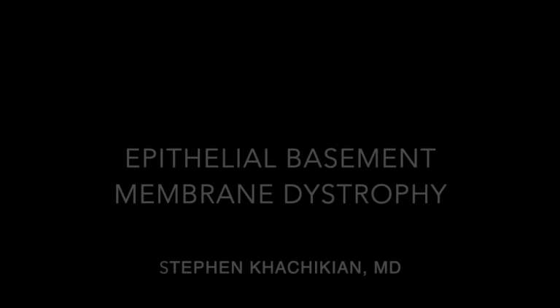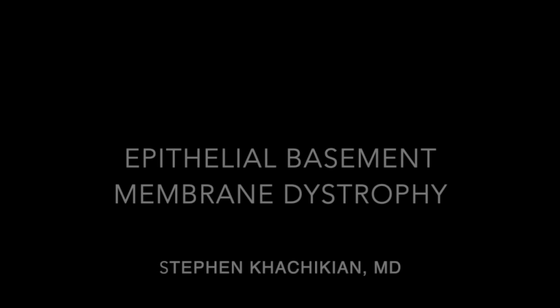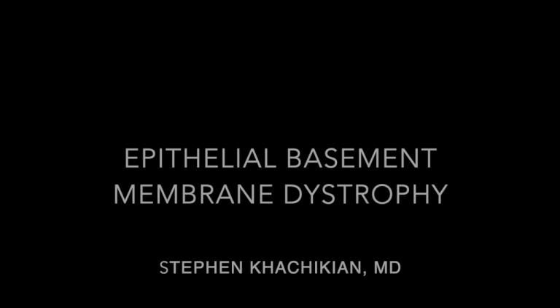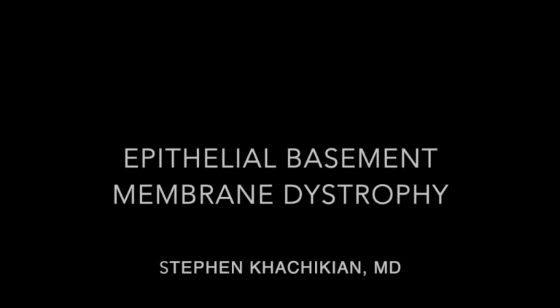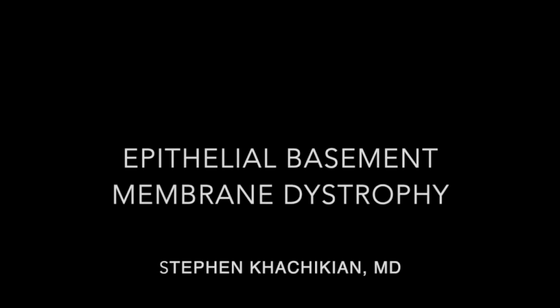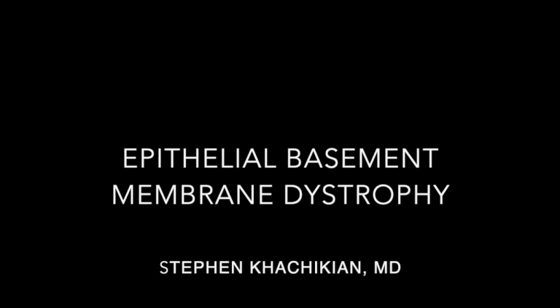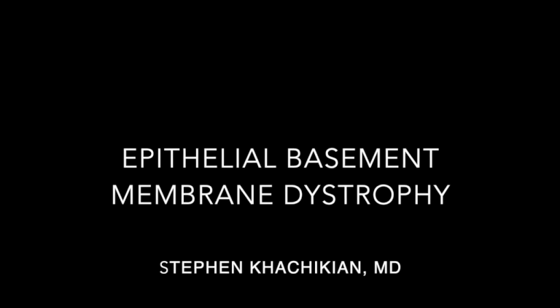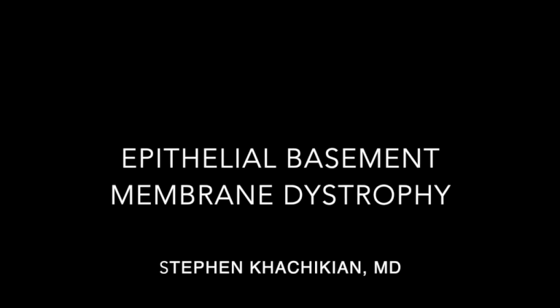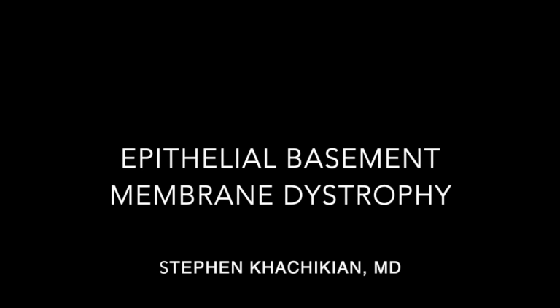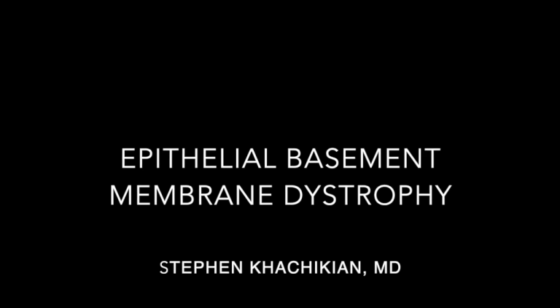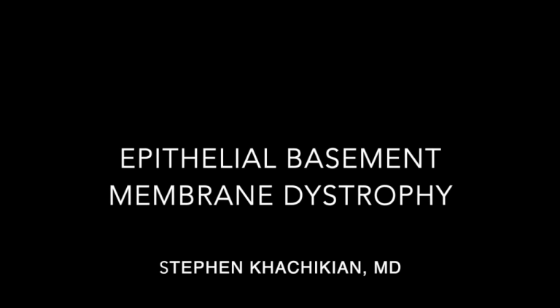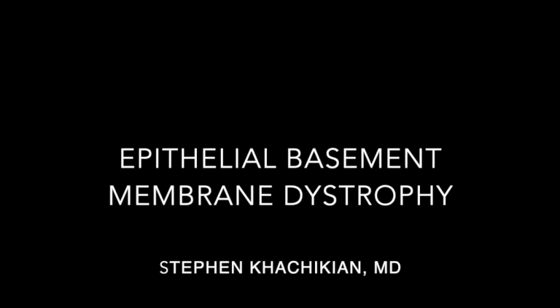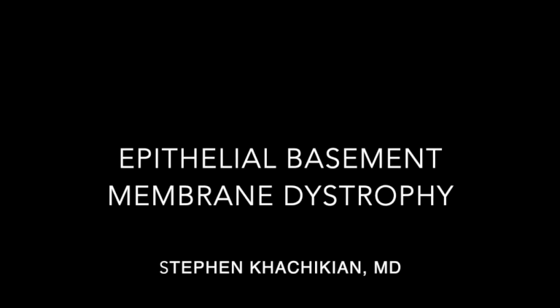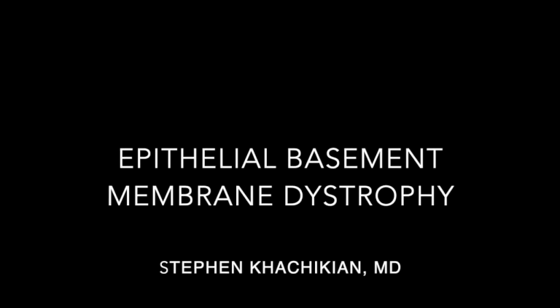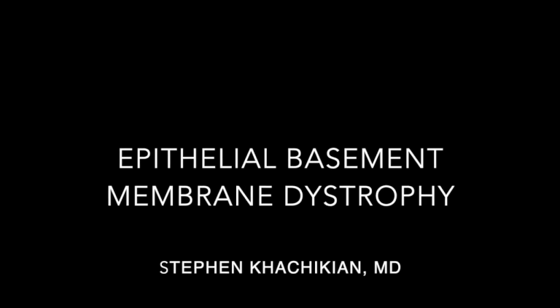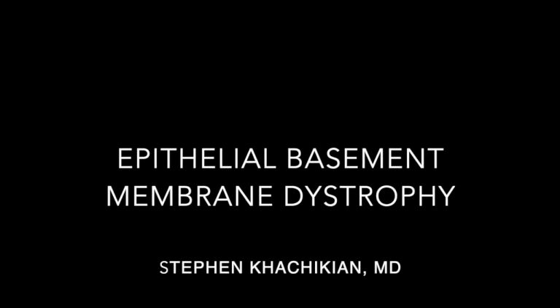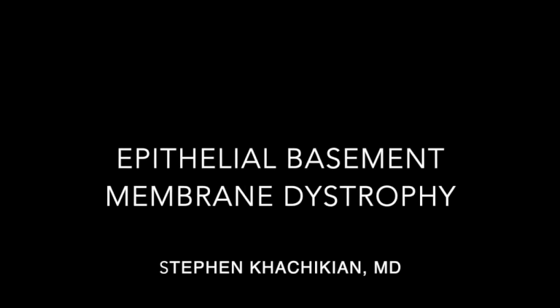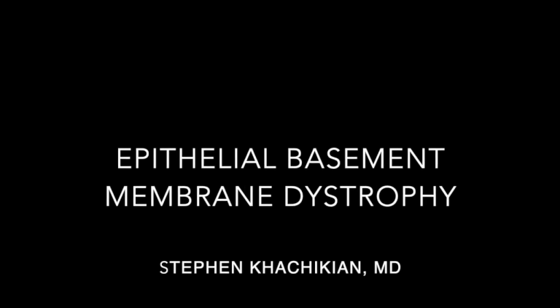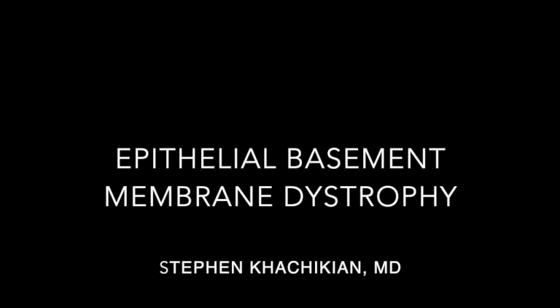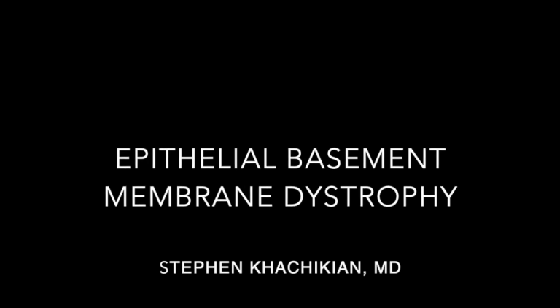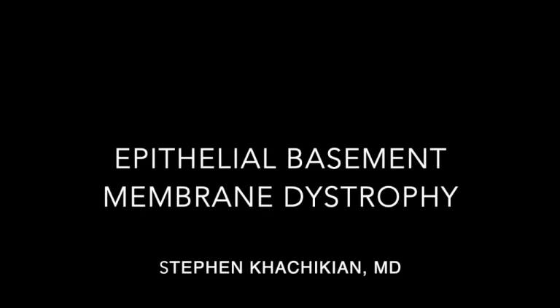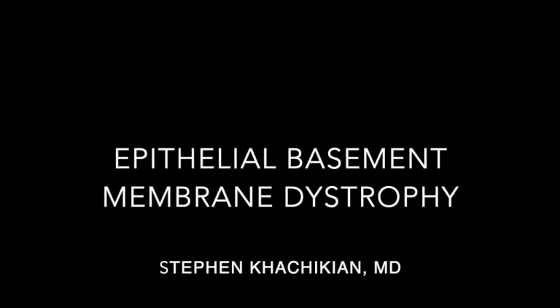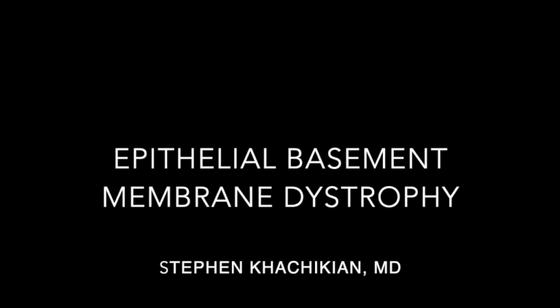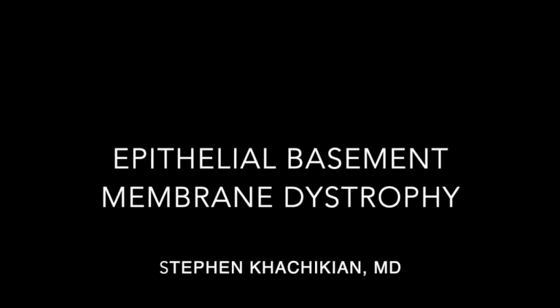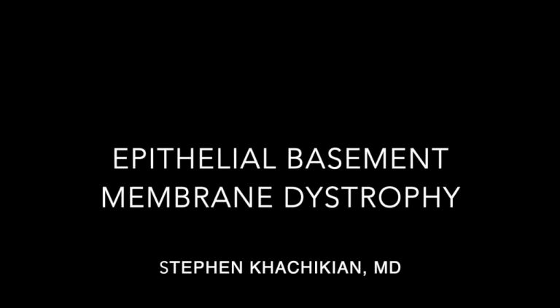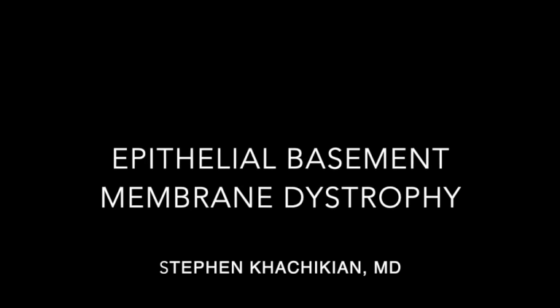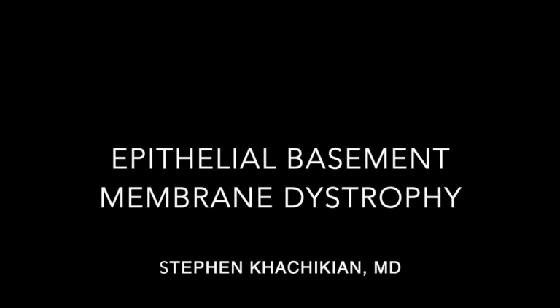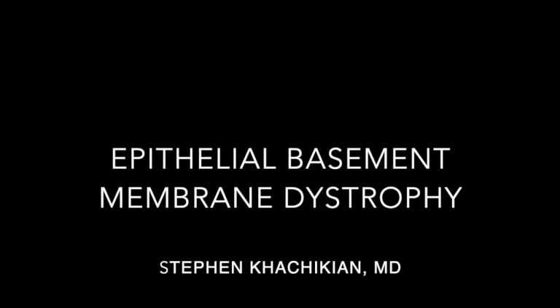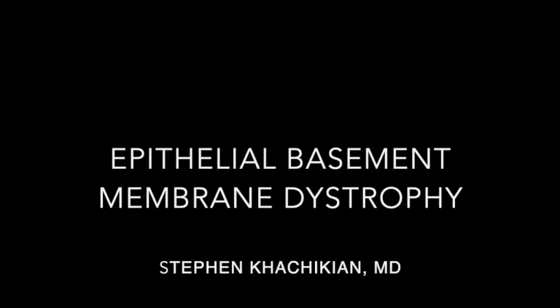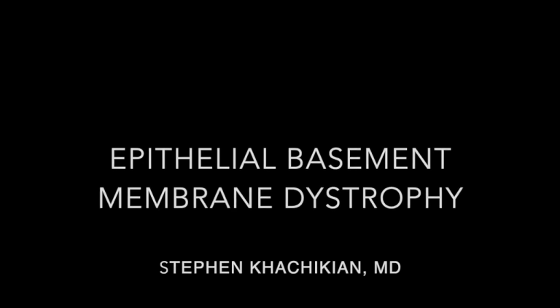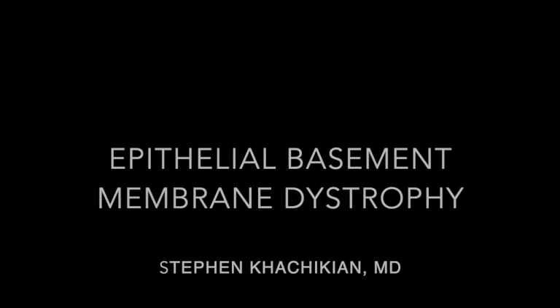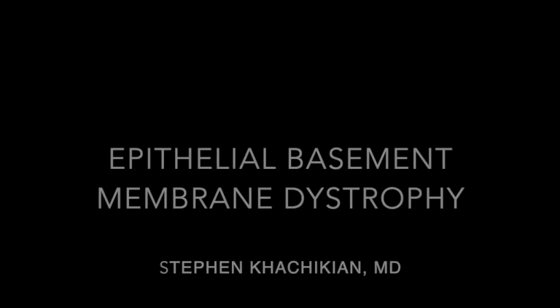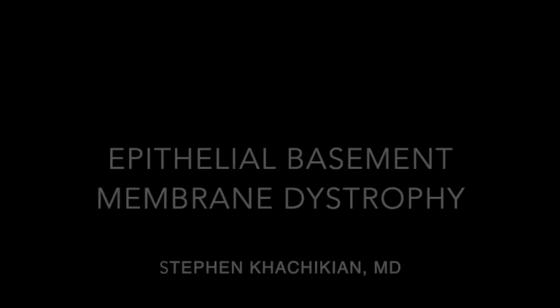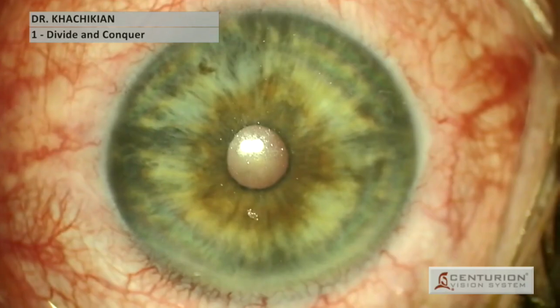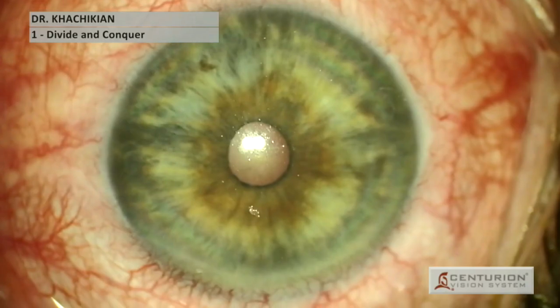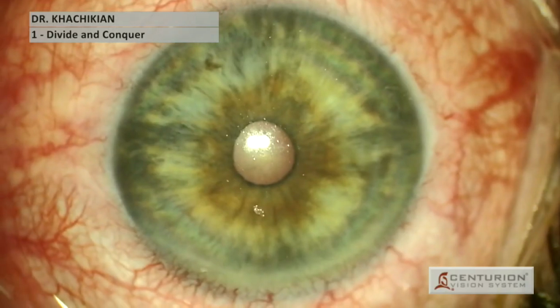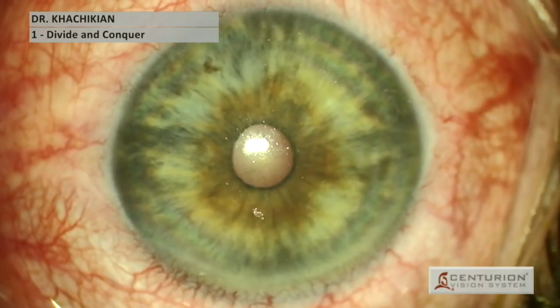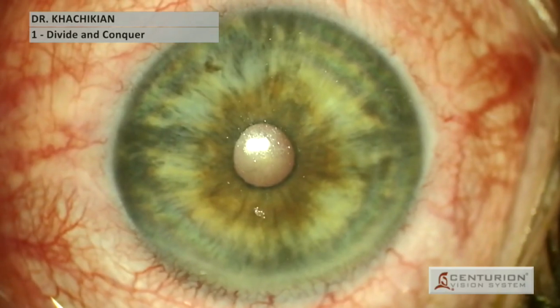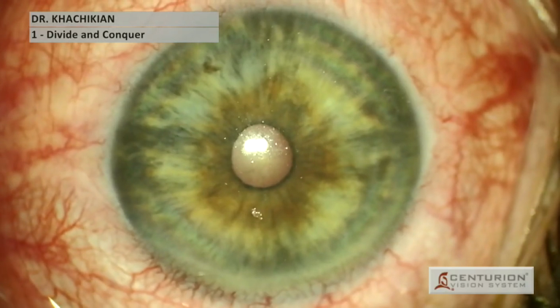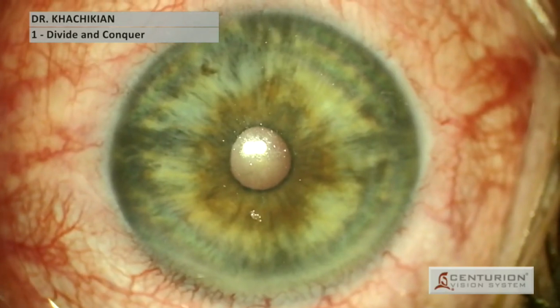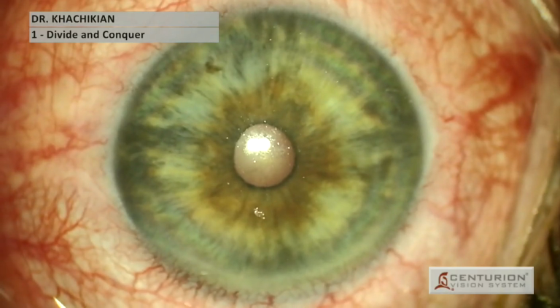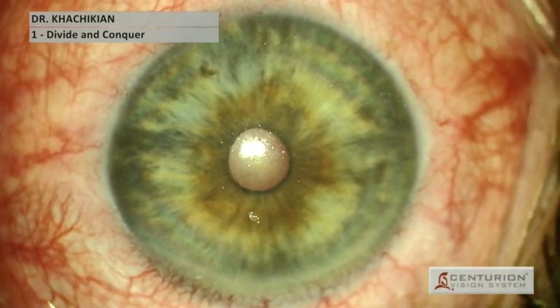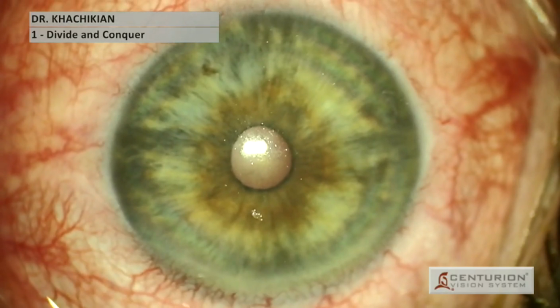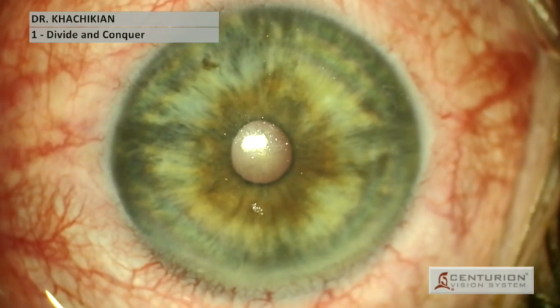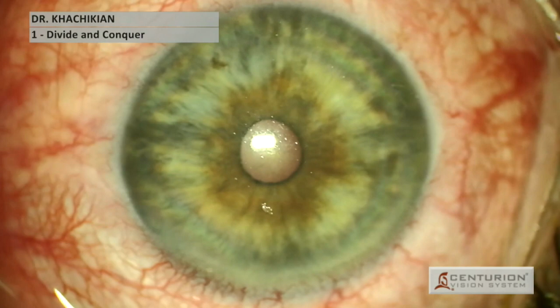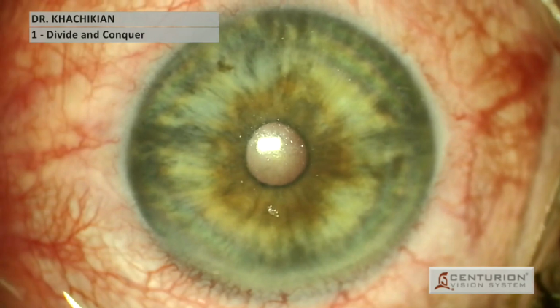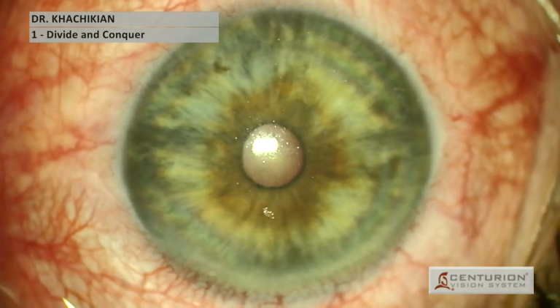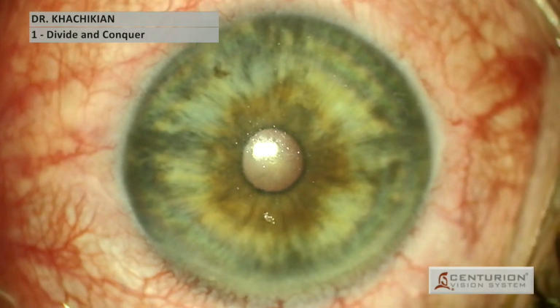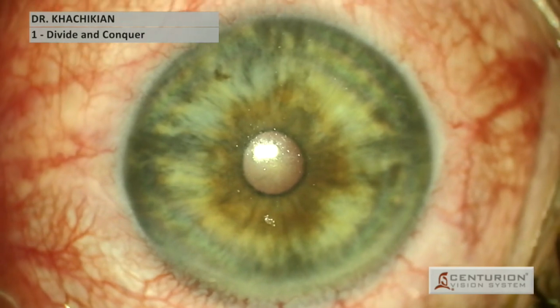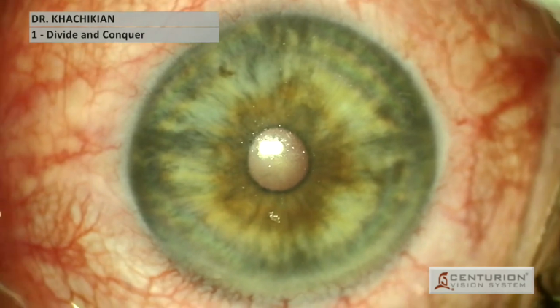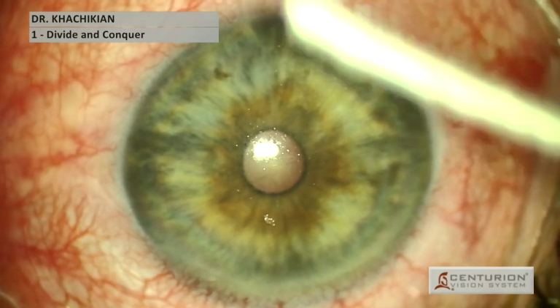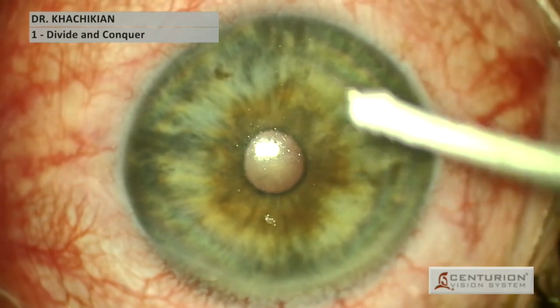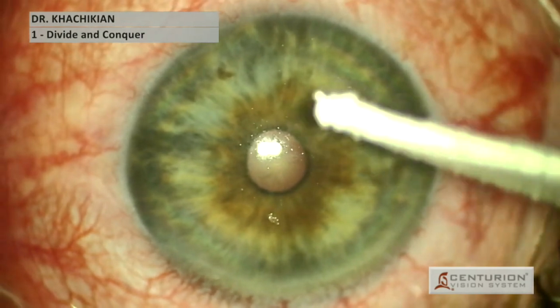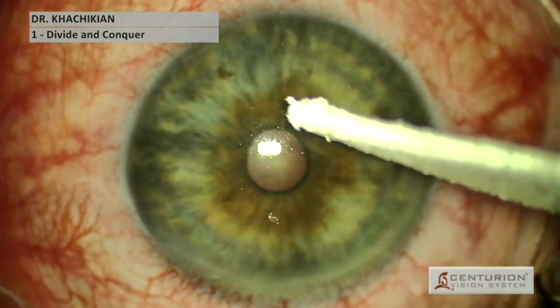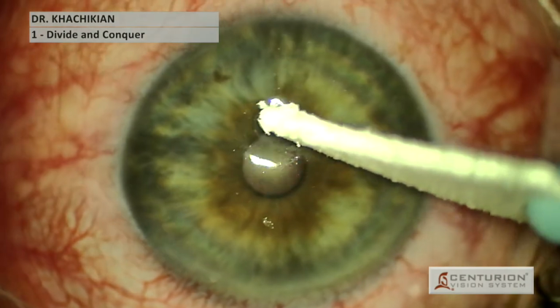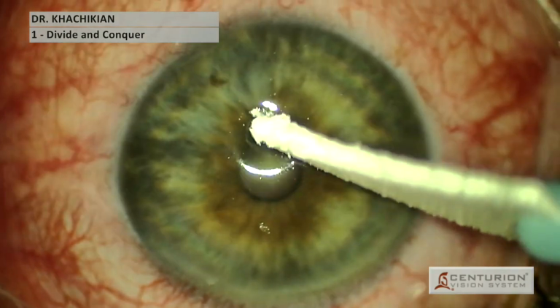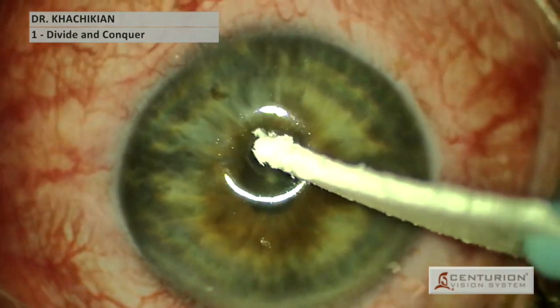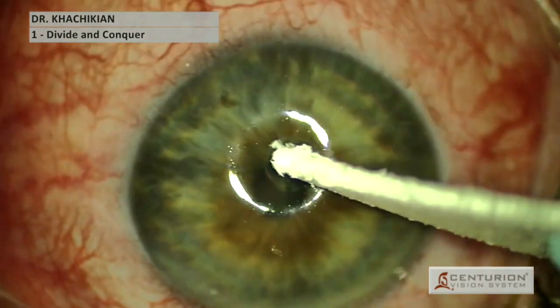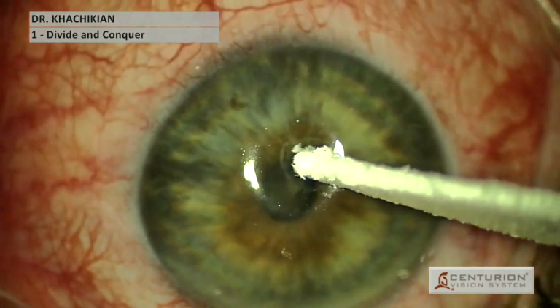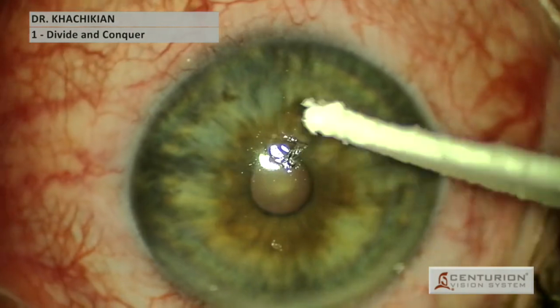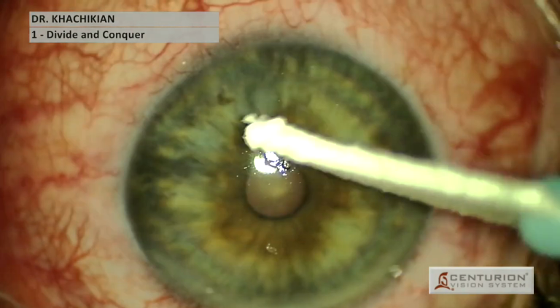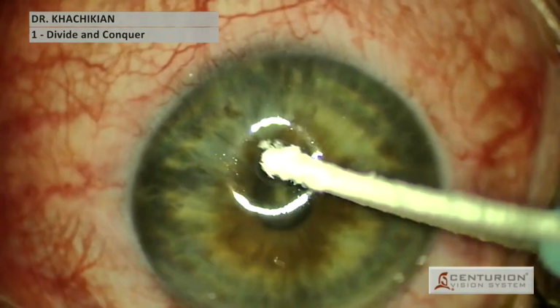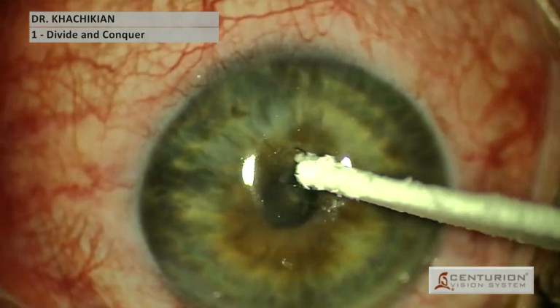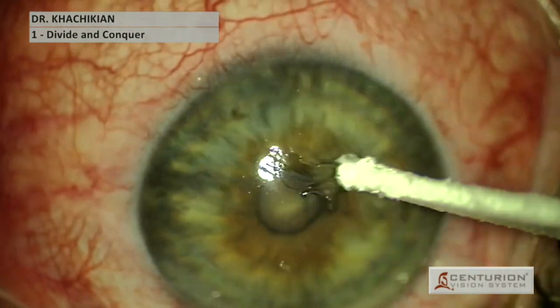Good afternoon, everybody. This is Dr. Kachikian from the Eye Institute. This is a patient with epithelial basement membrane dystrophy.